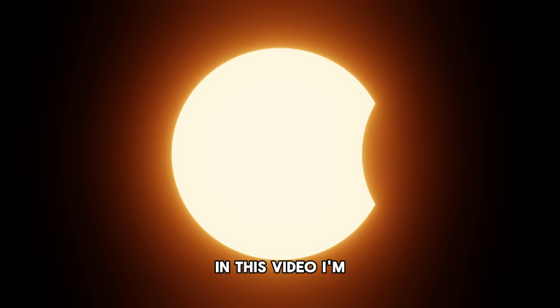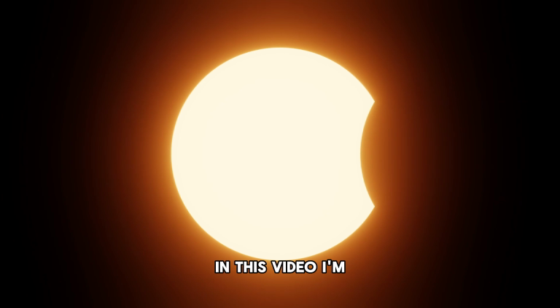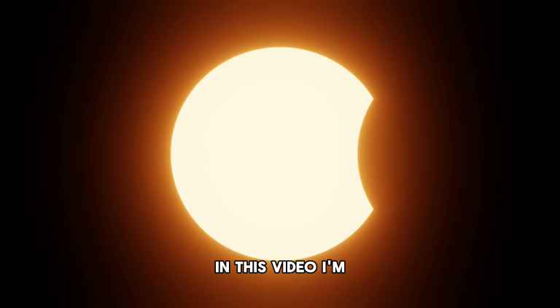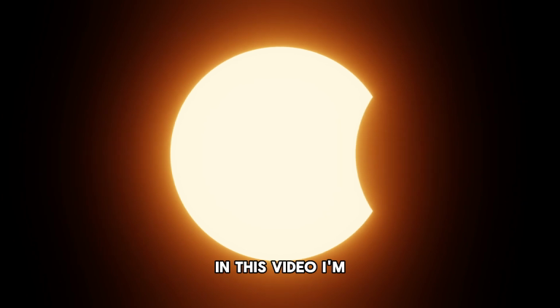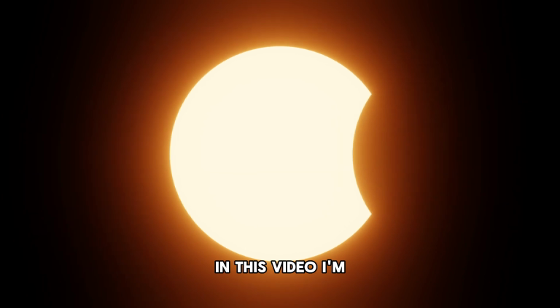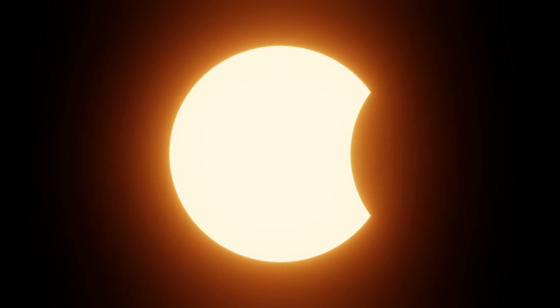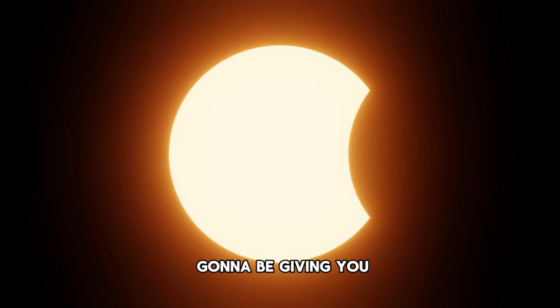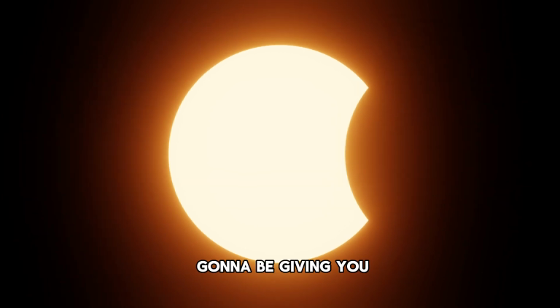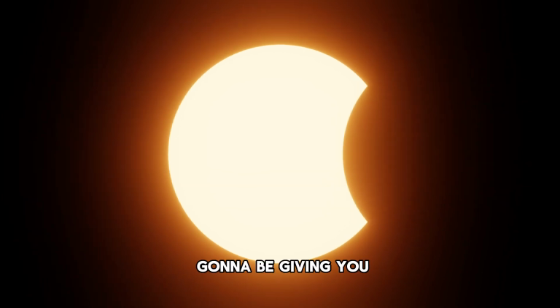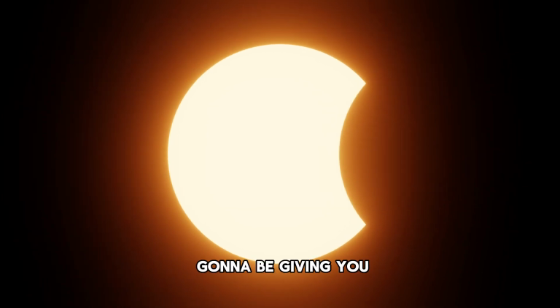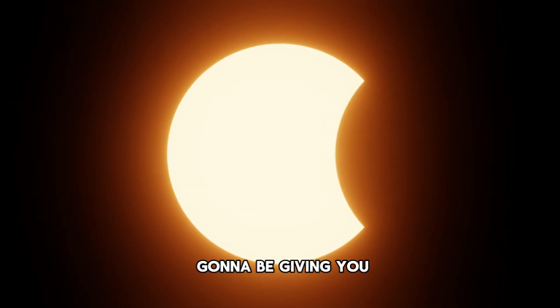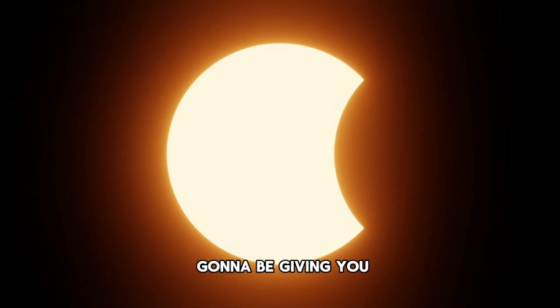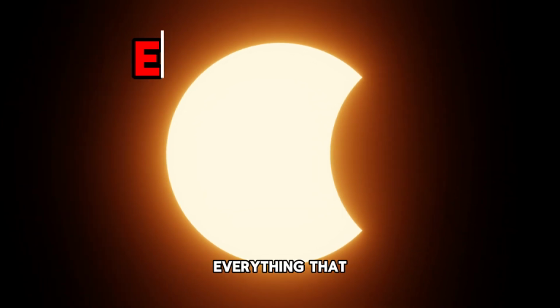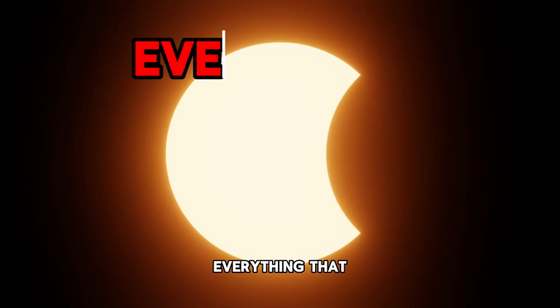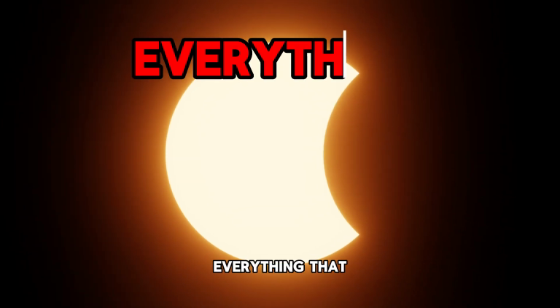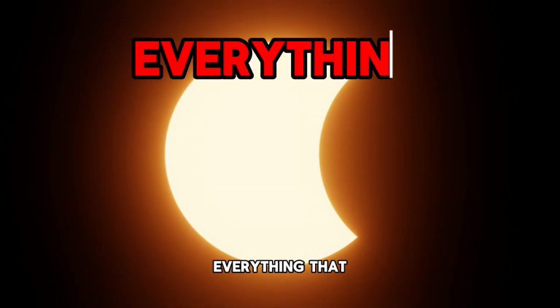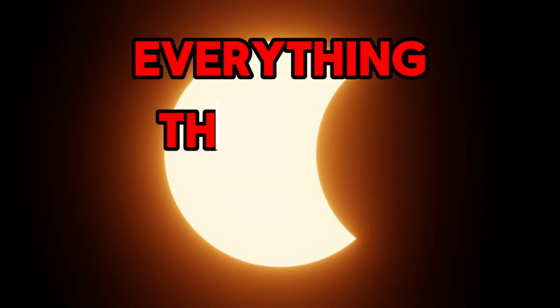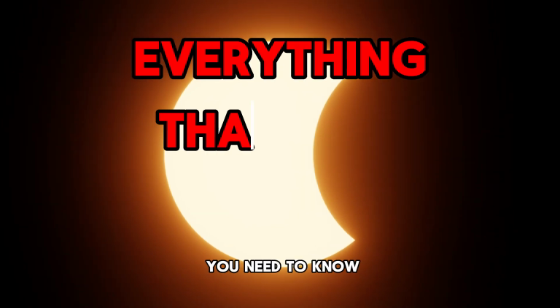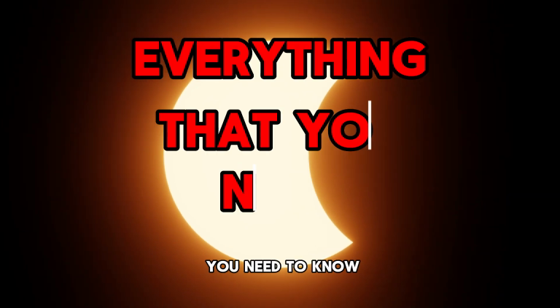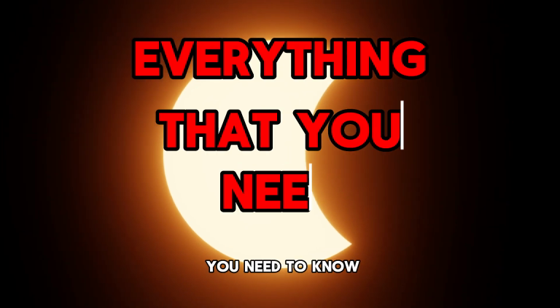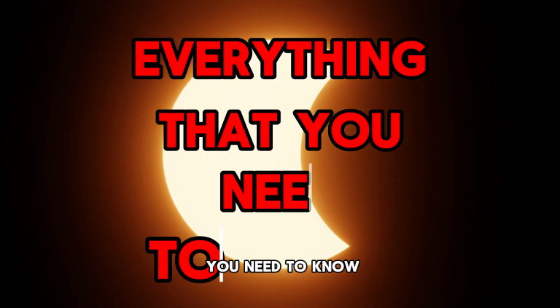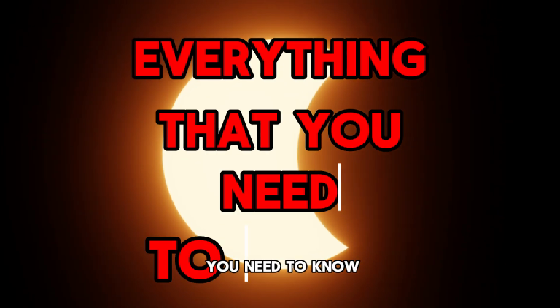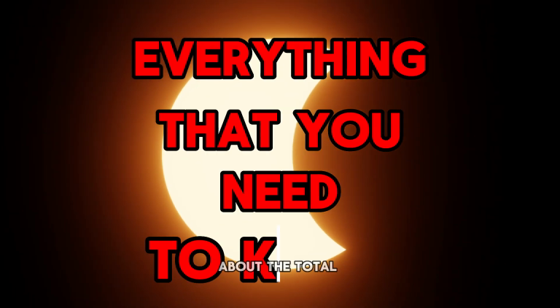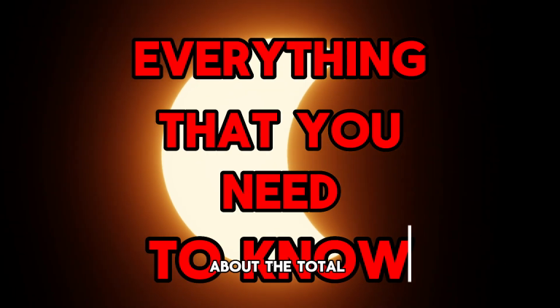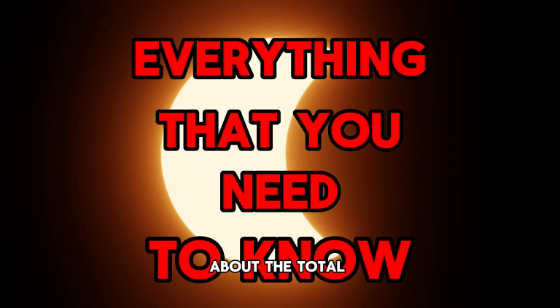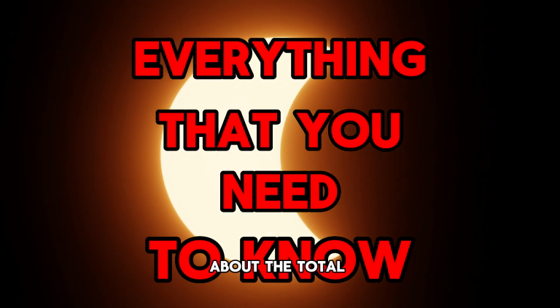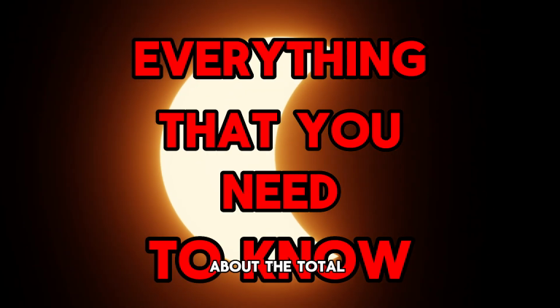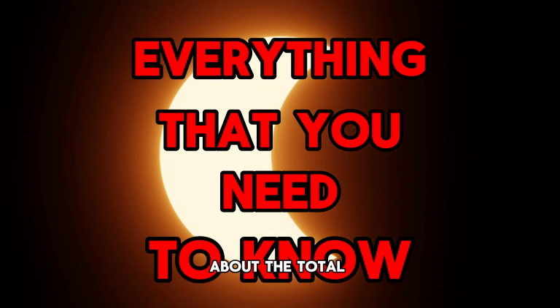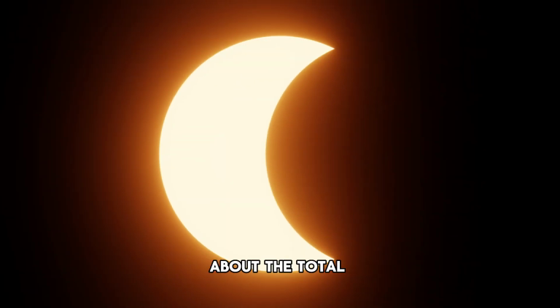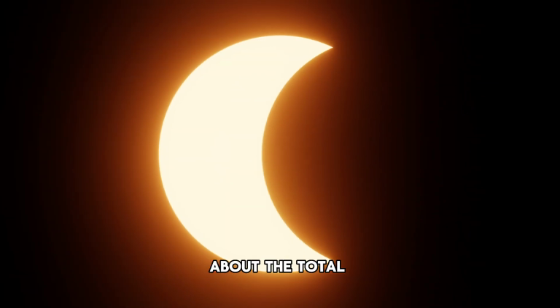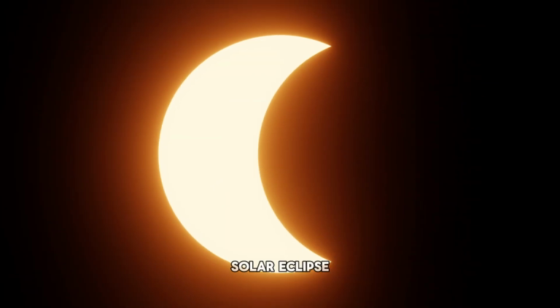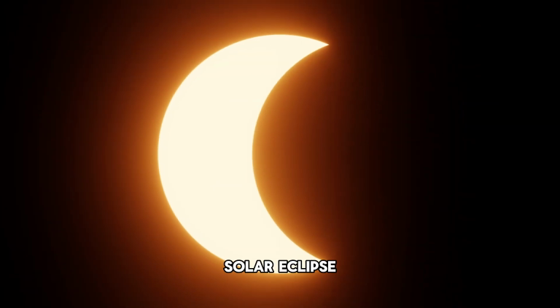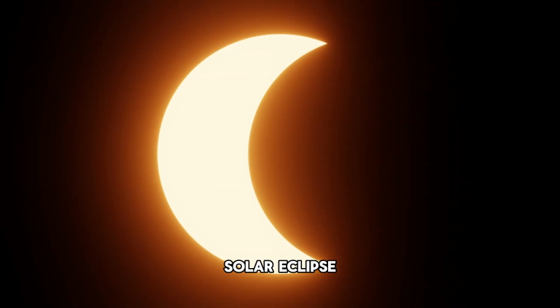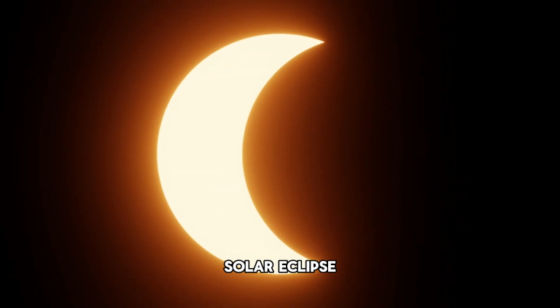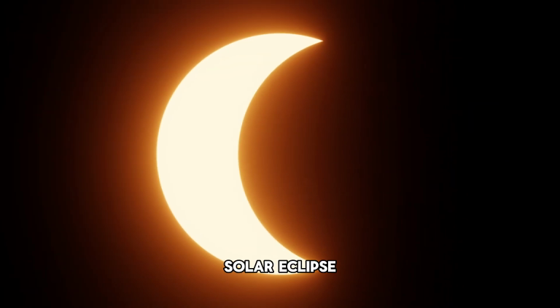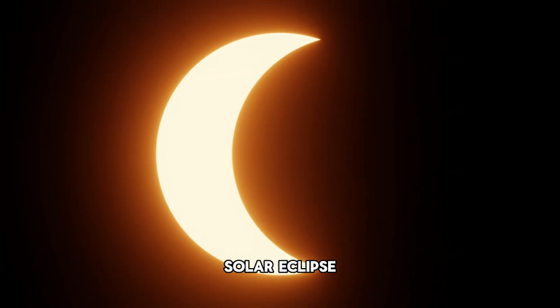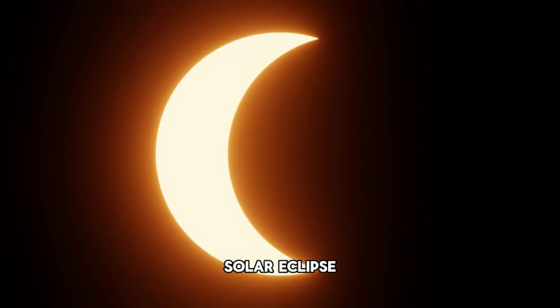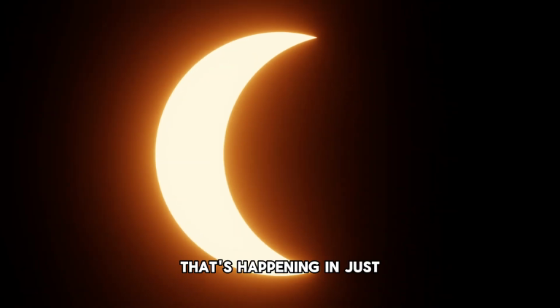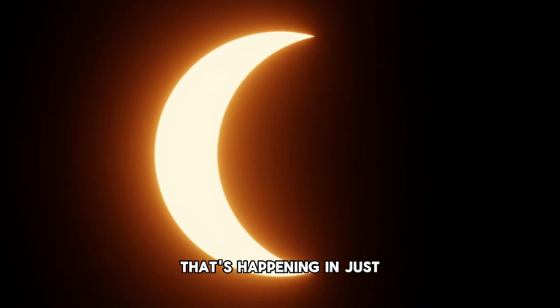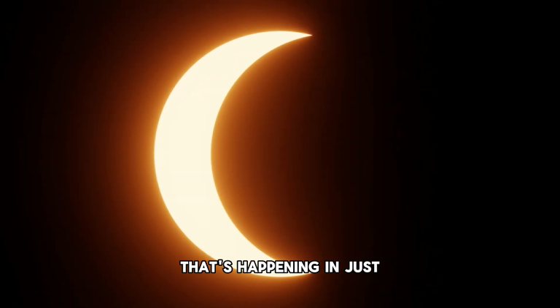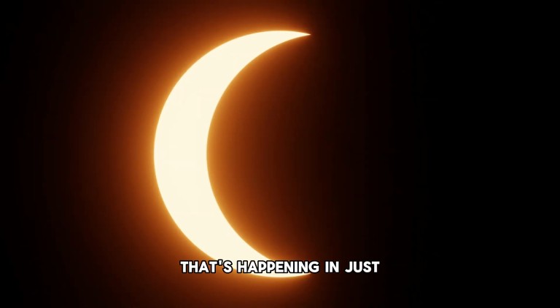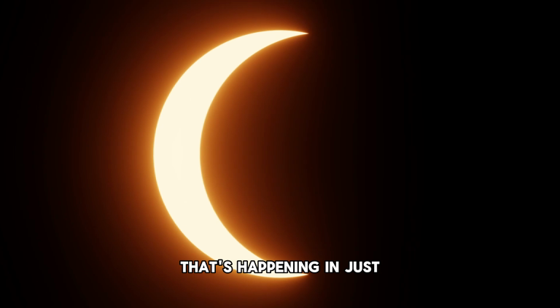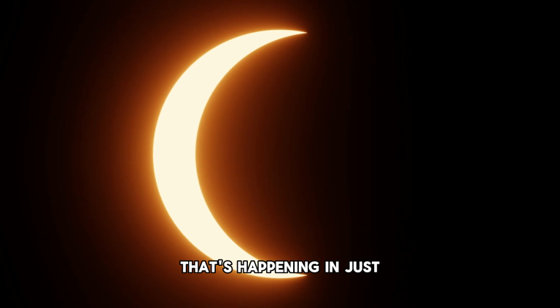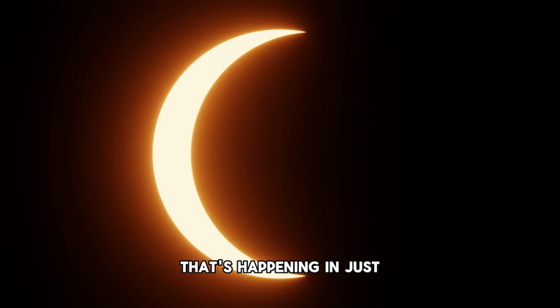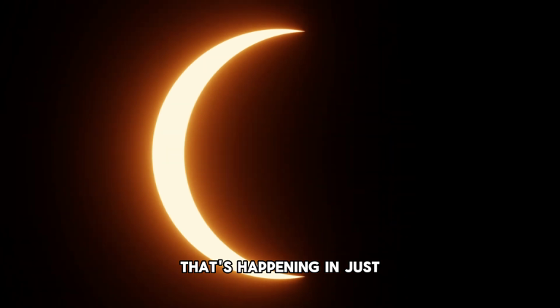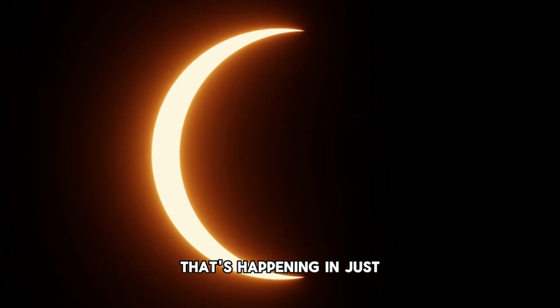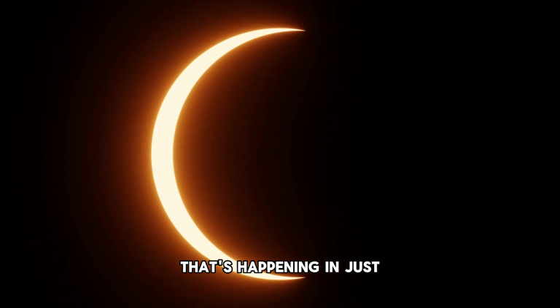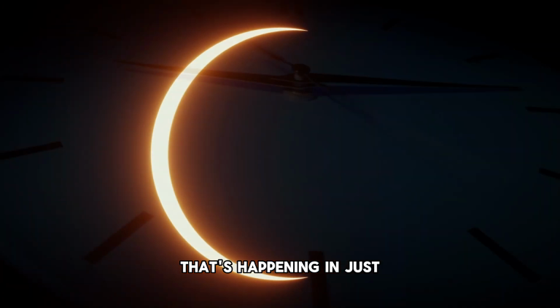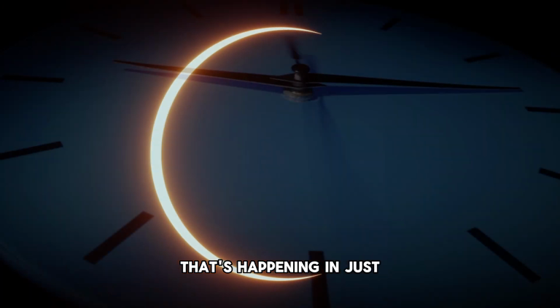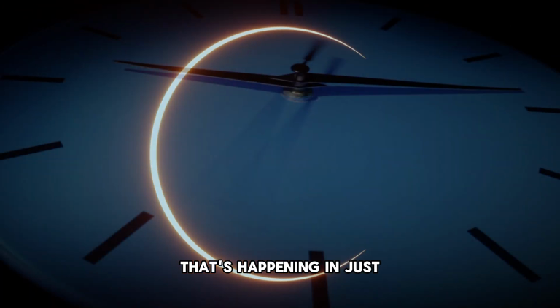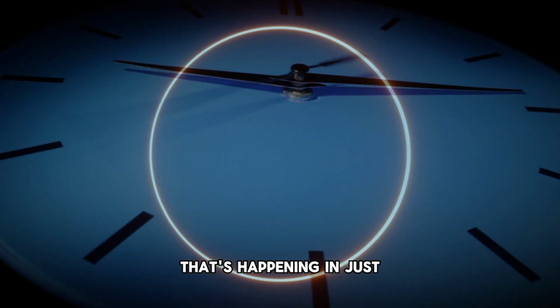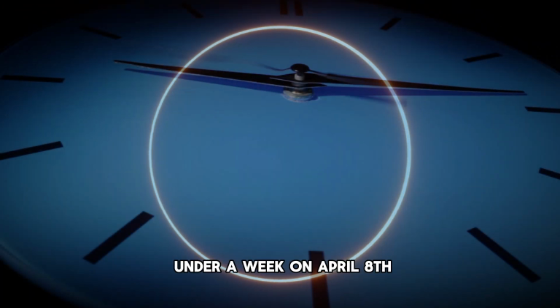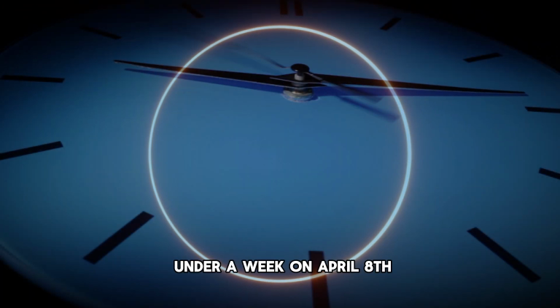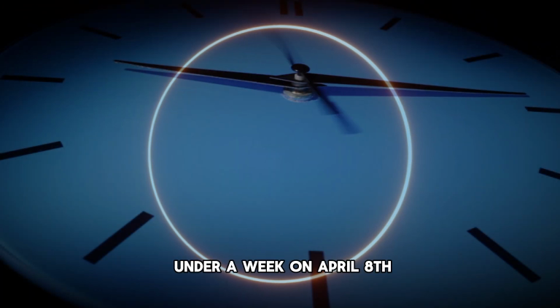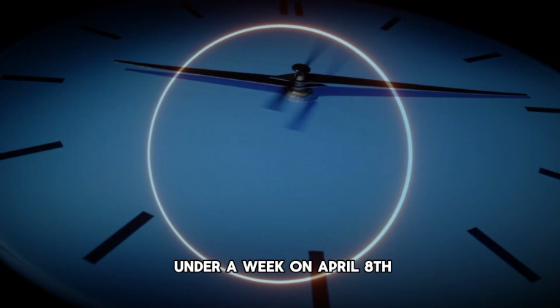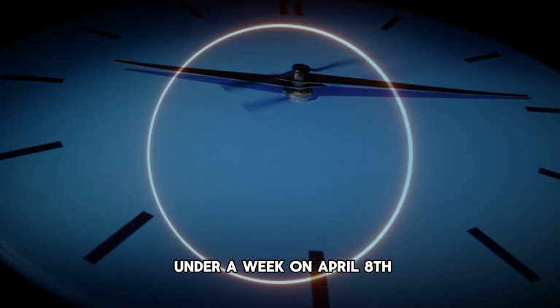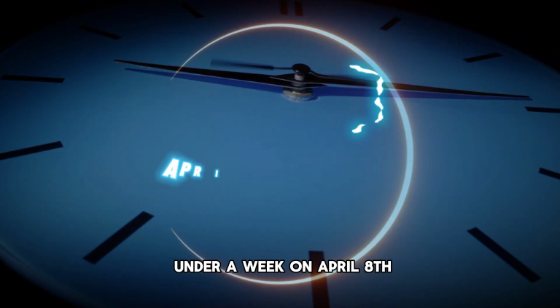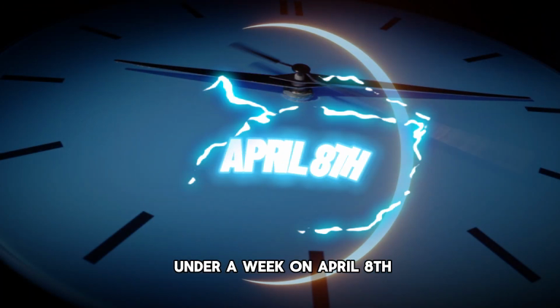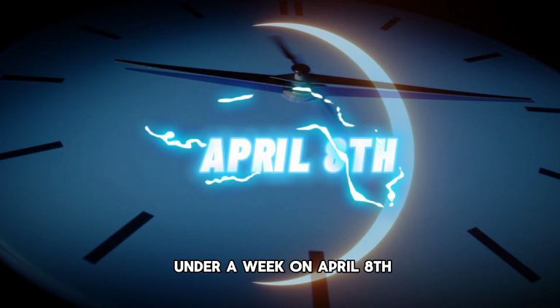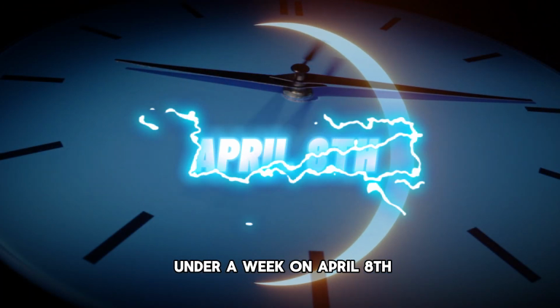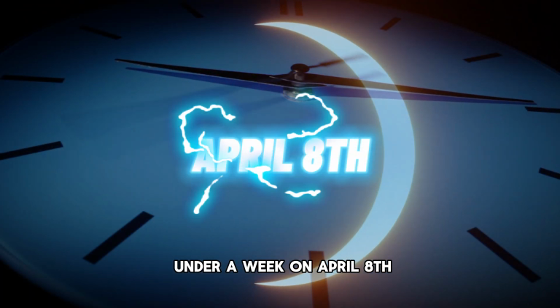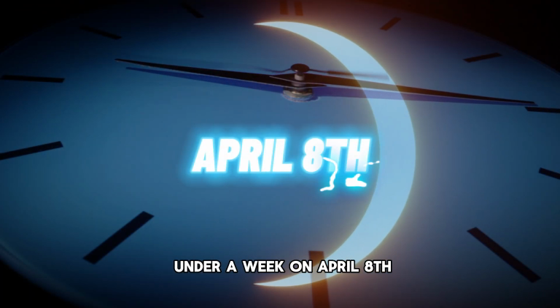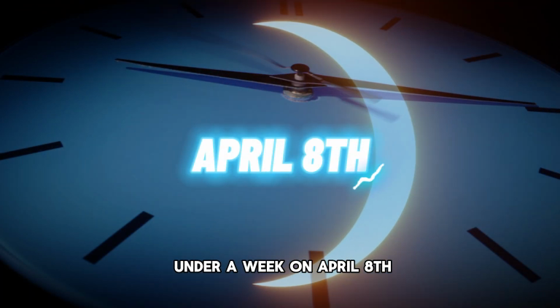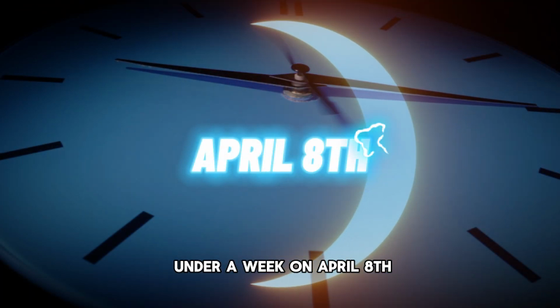In this video, I'm going to be giving you everything that you need to know about the total solar eclipse that's happening in just under a week on April 8th.